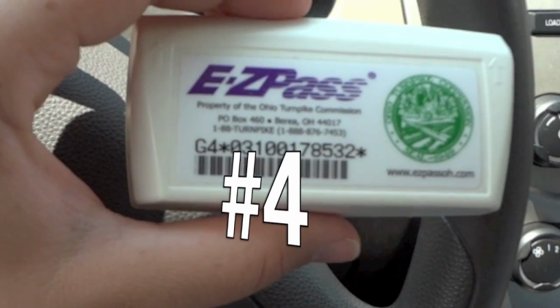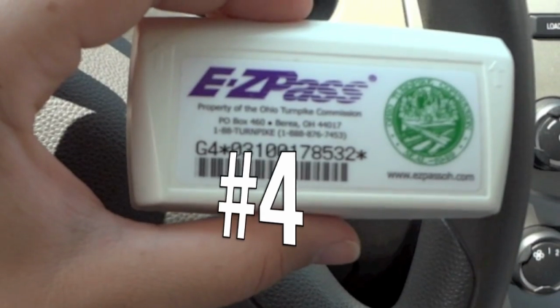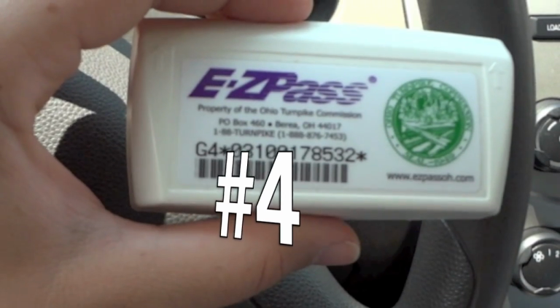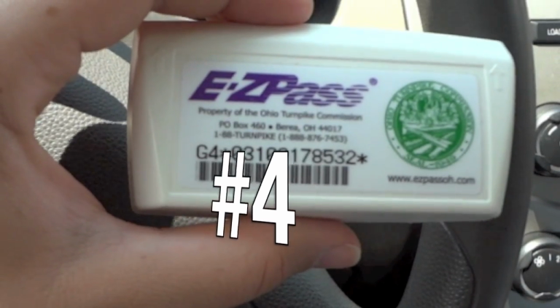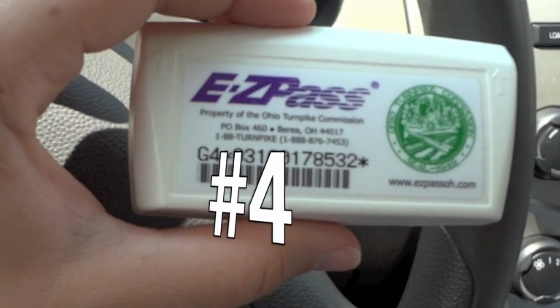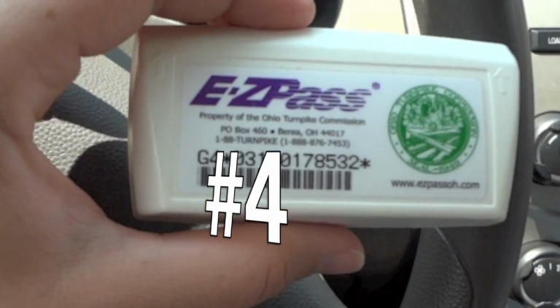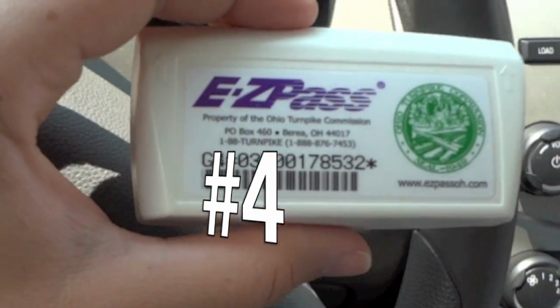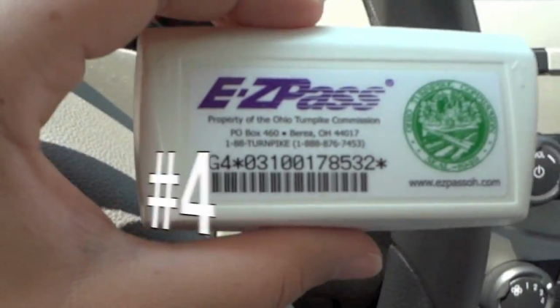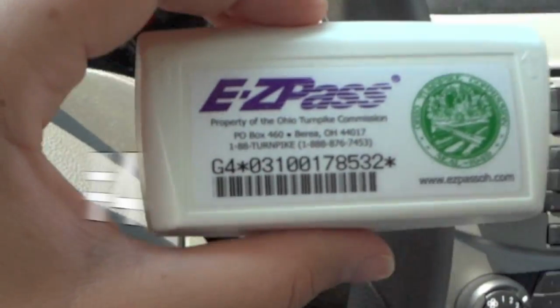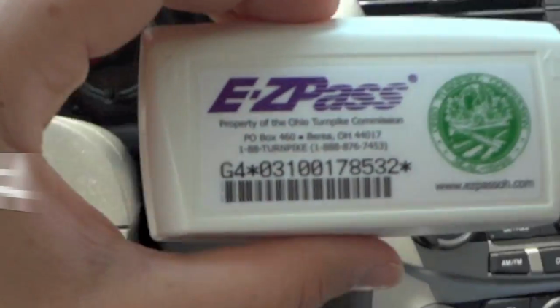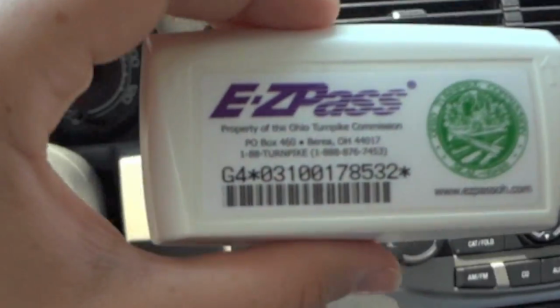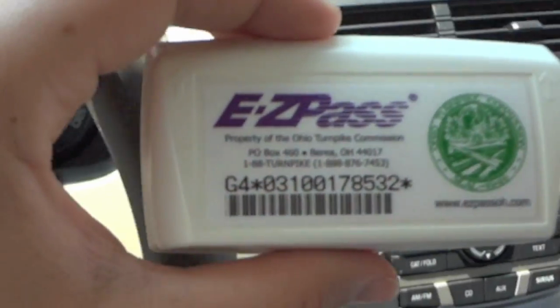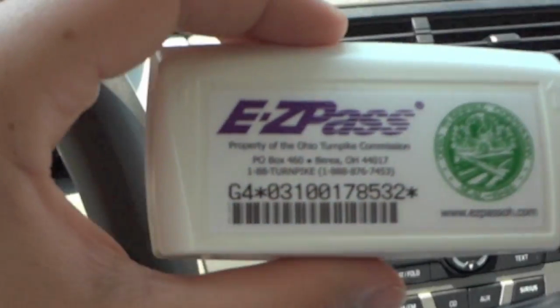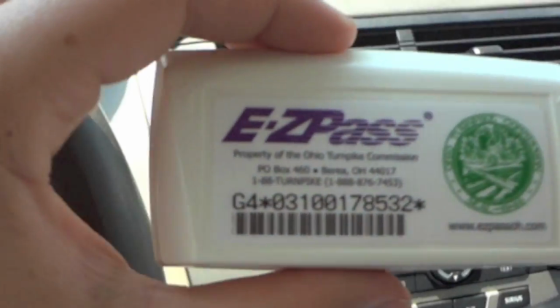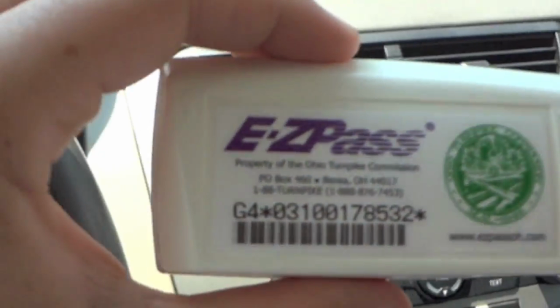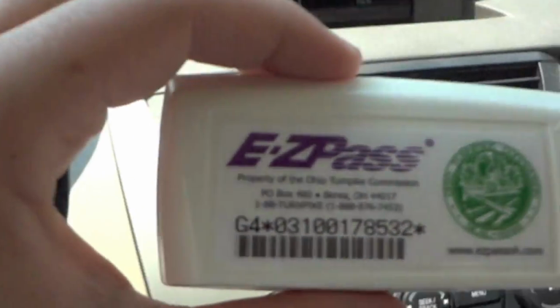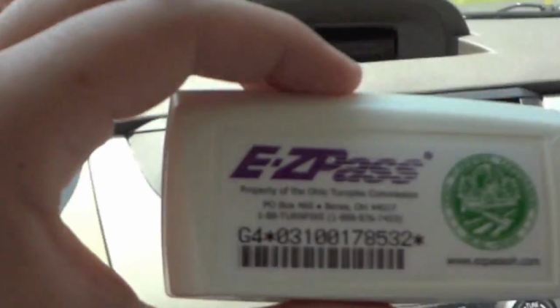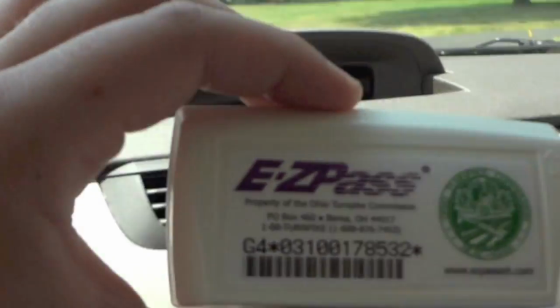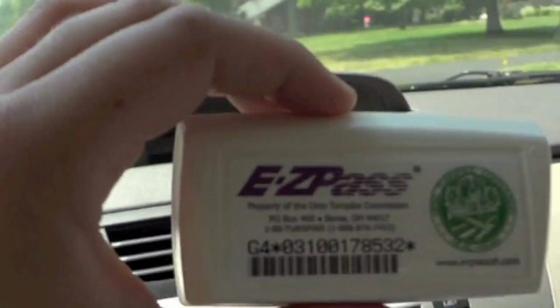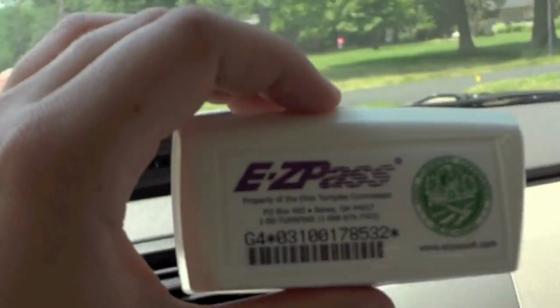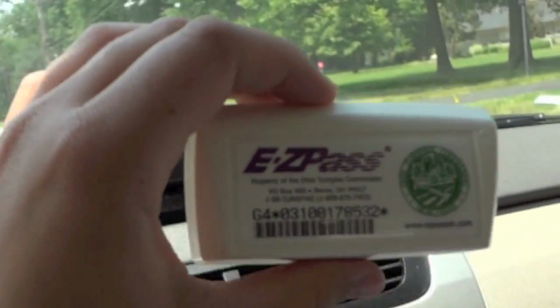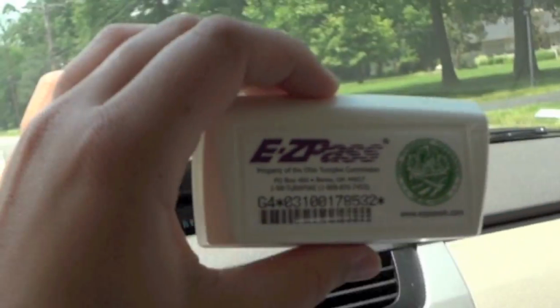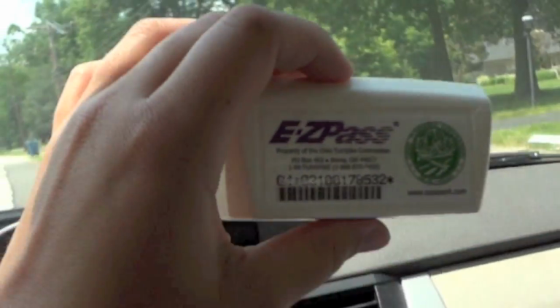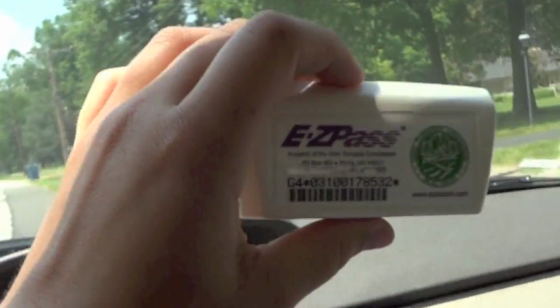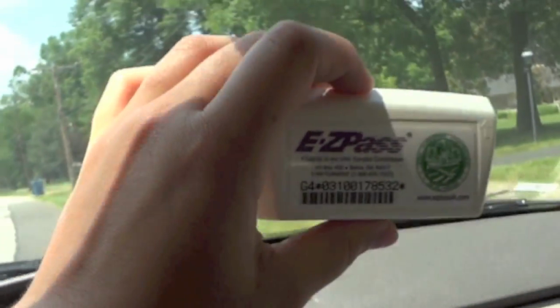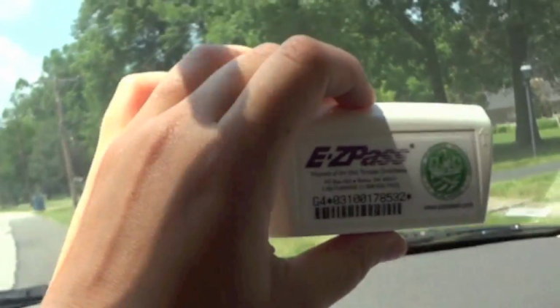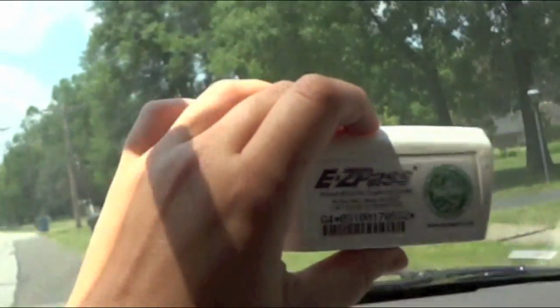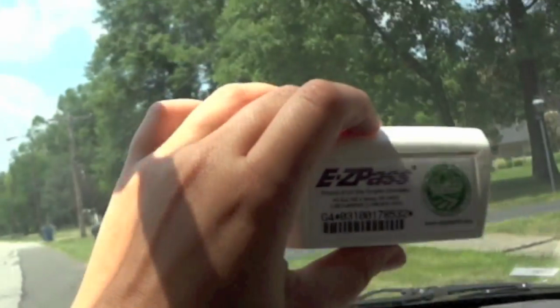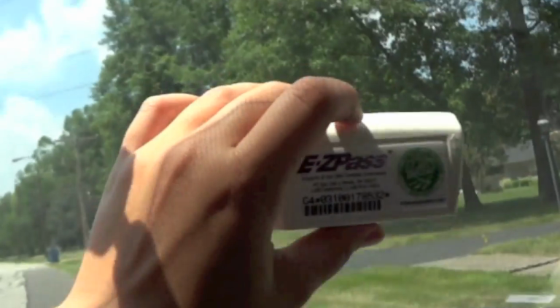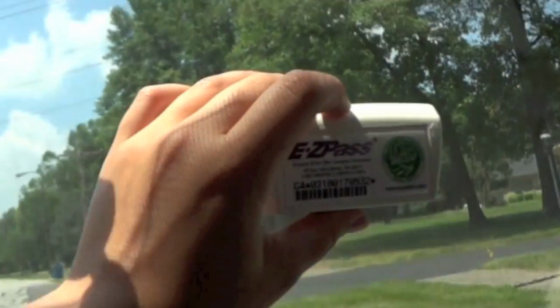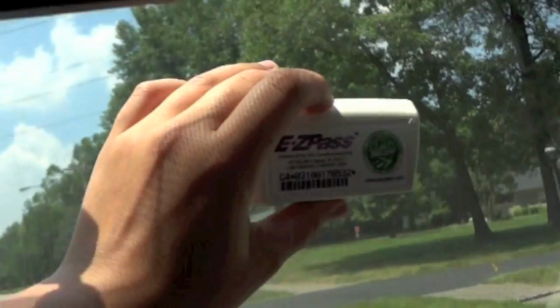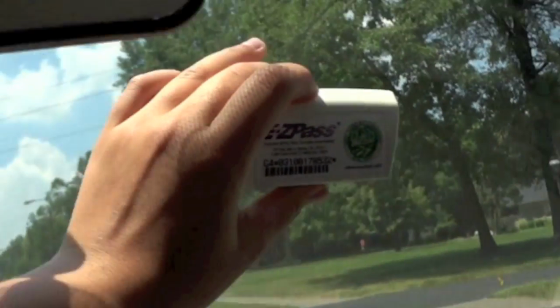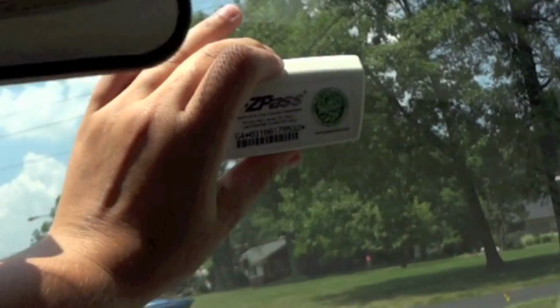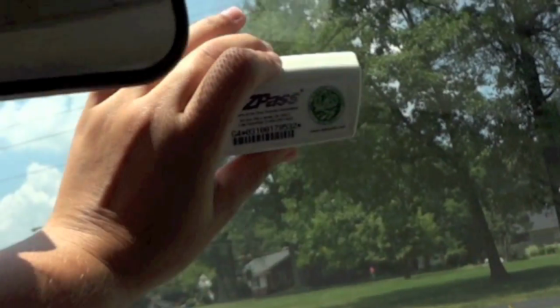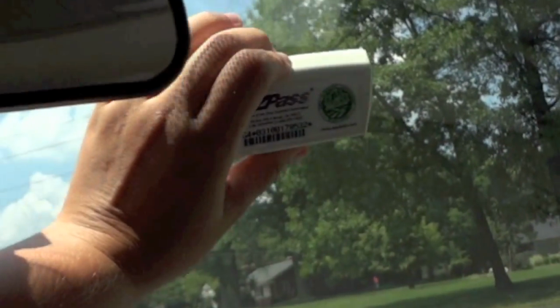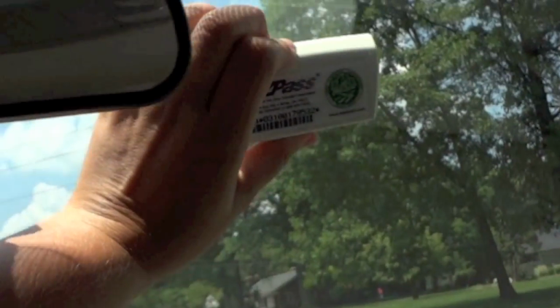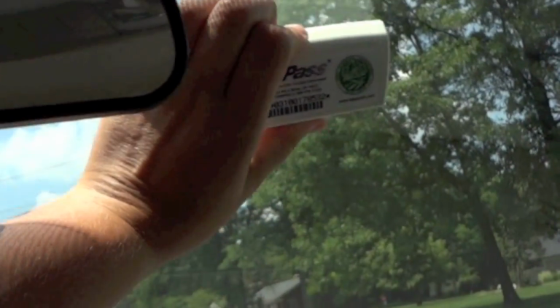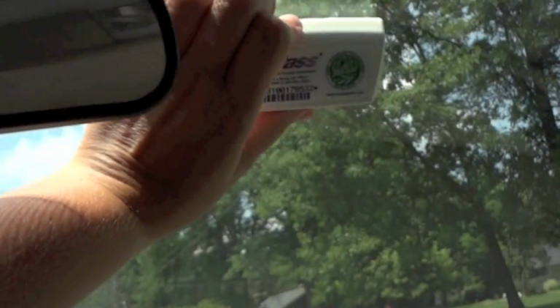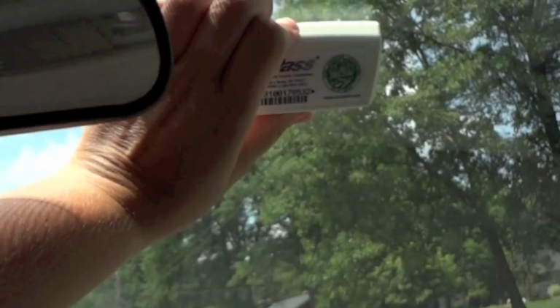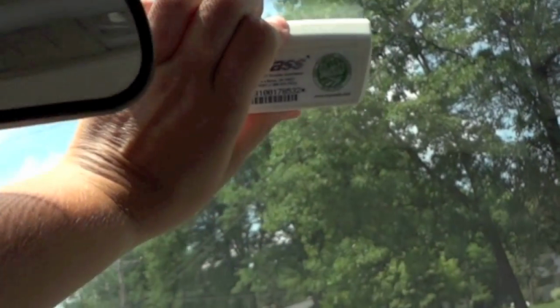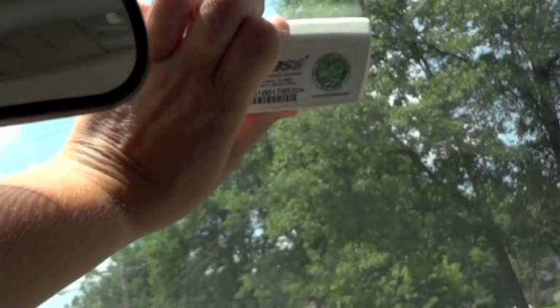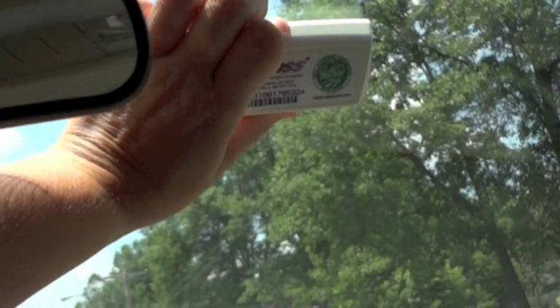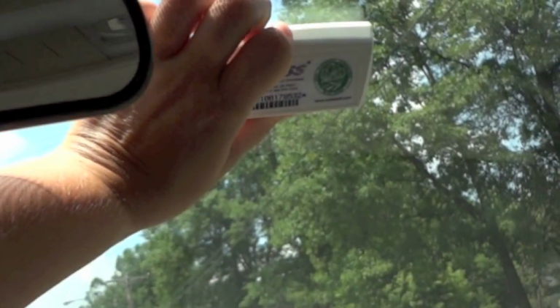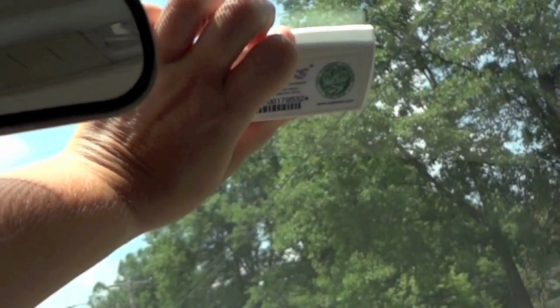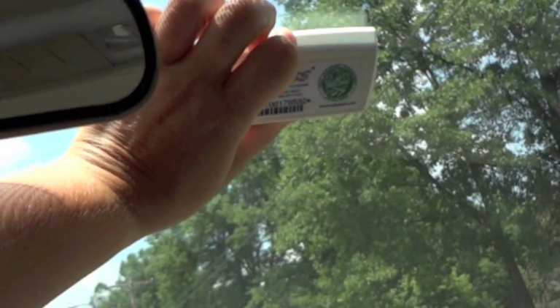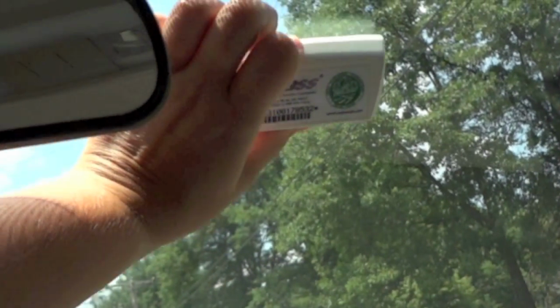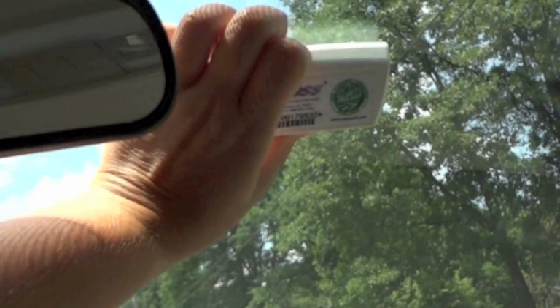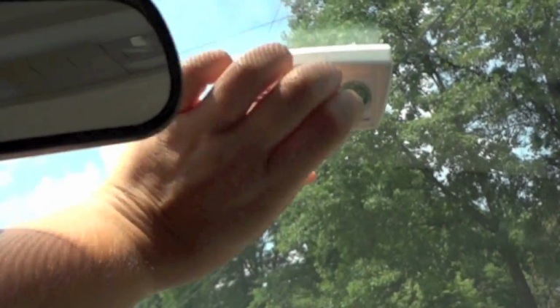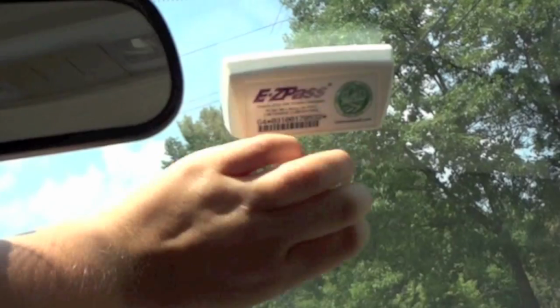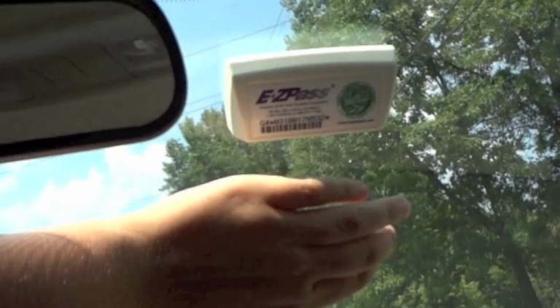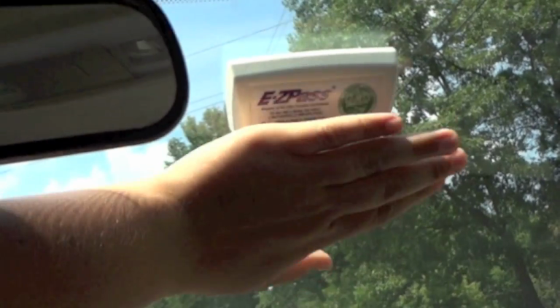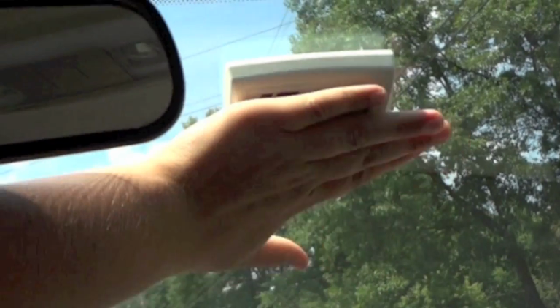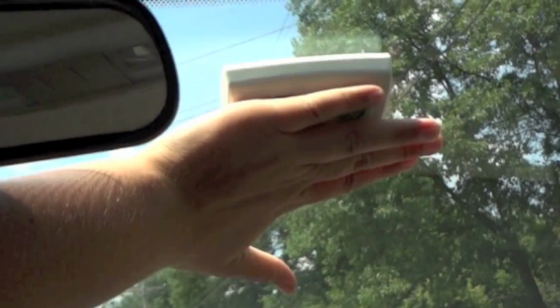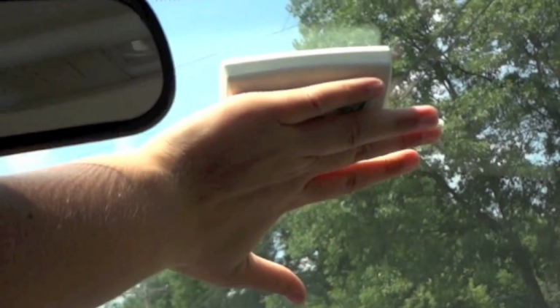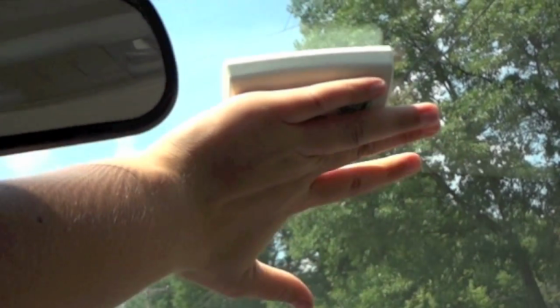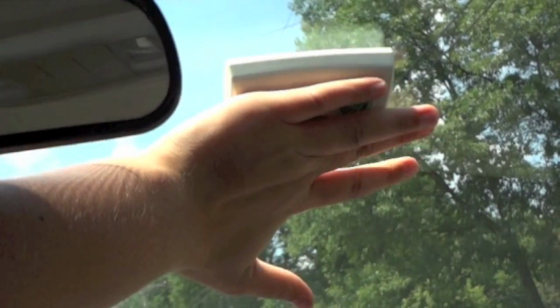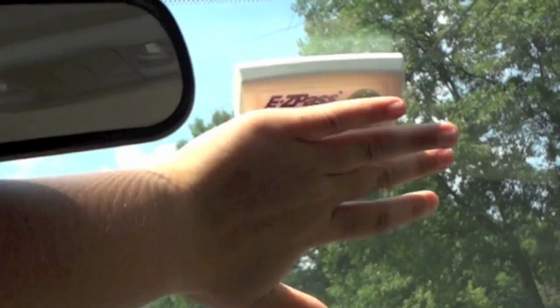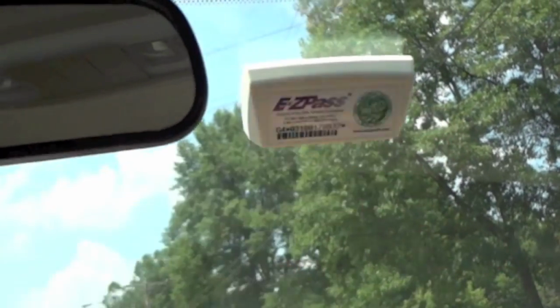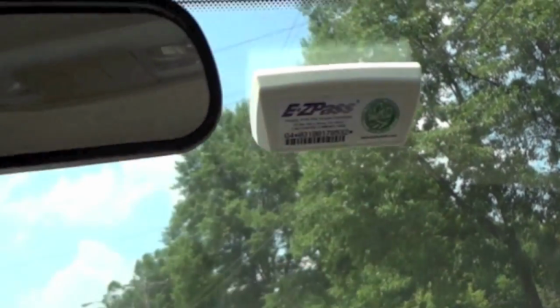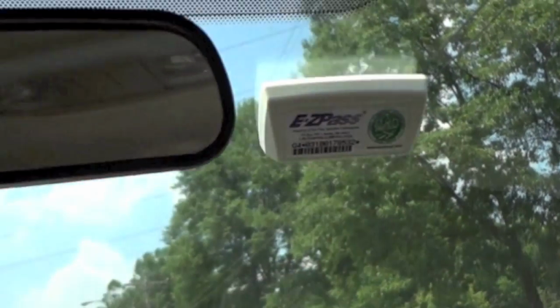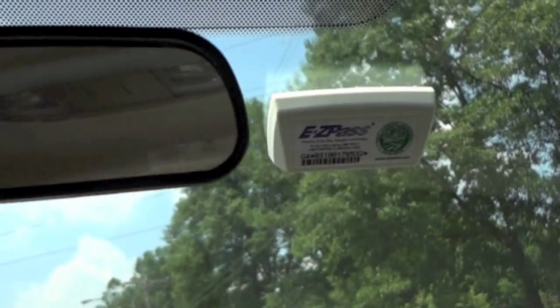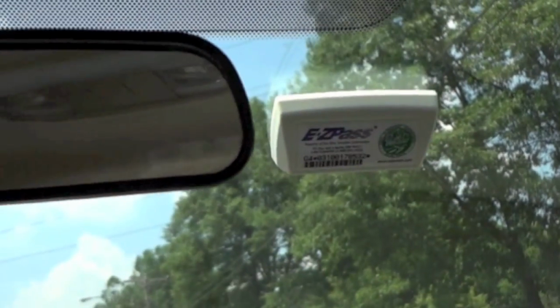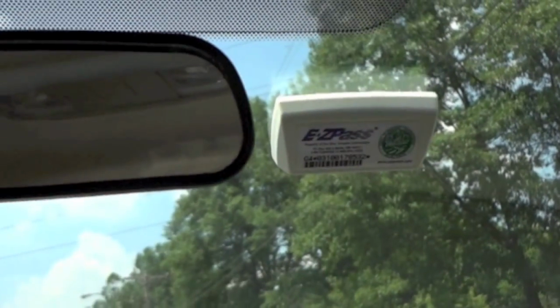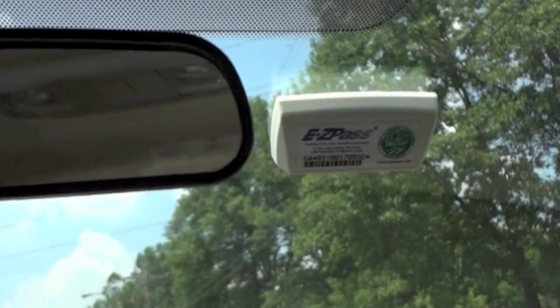Step 4: Place the transponder on the windshield with the EZPass logo upright and facing you, while pressing down firmly.